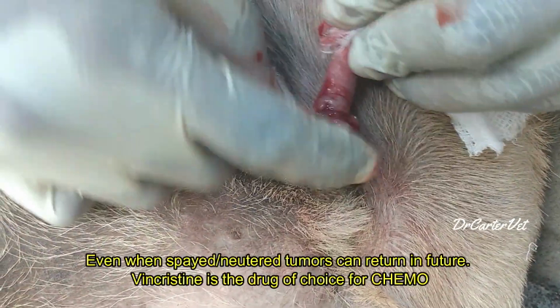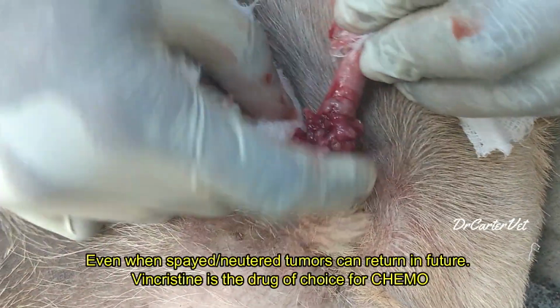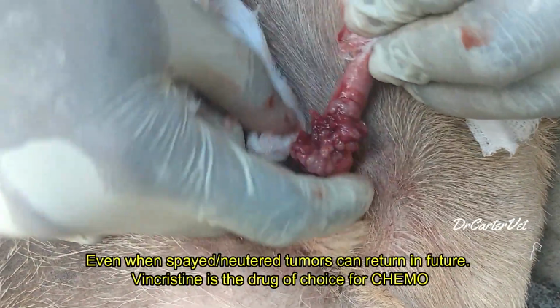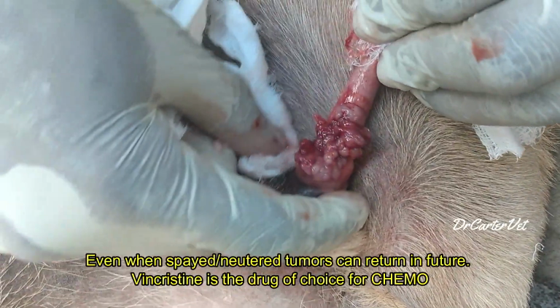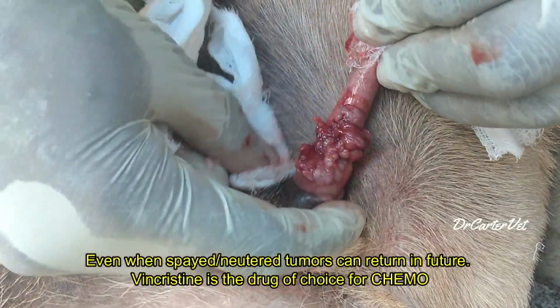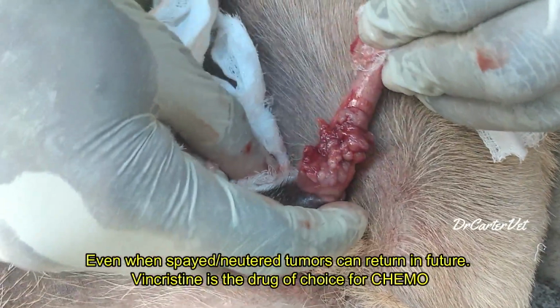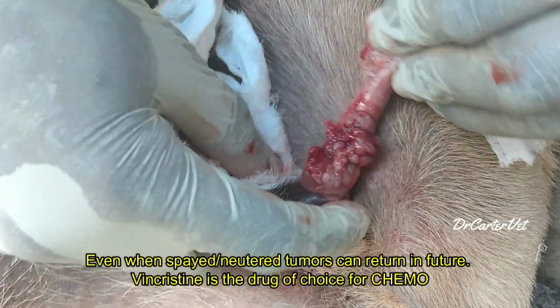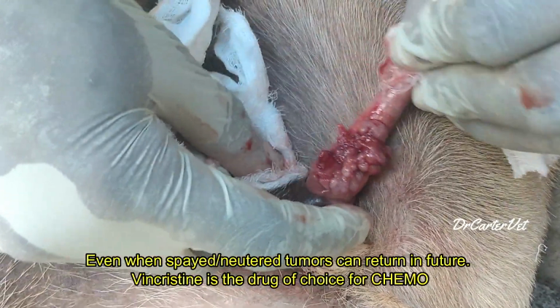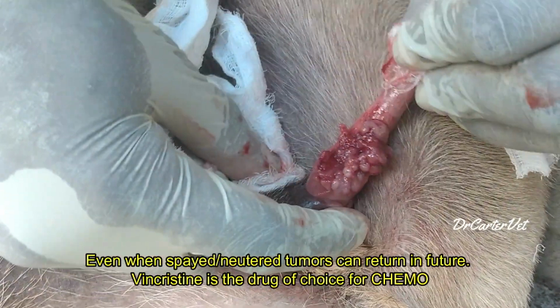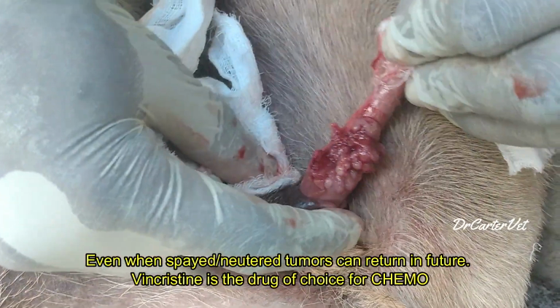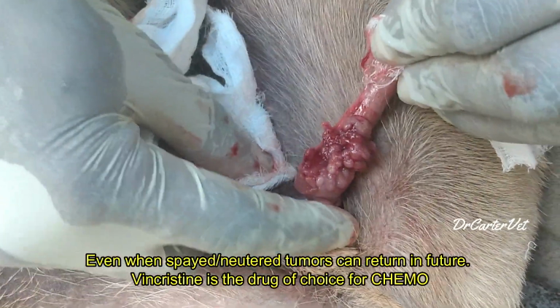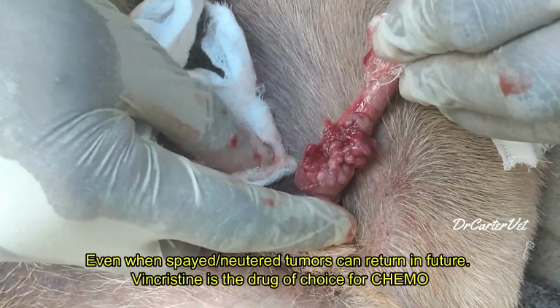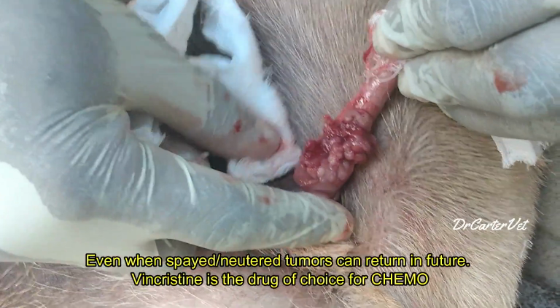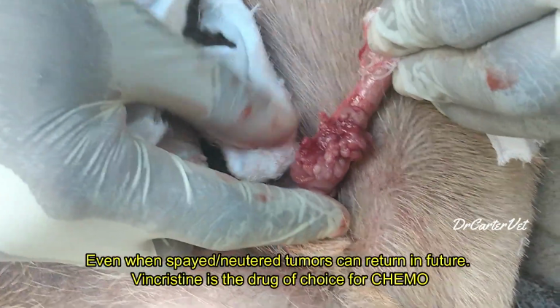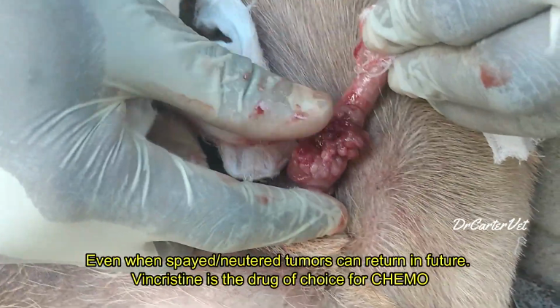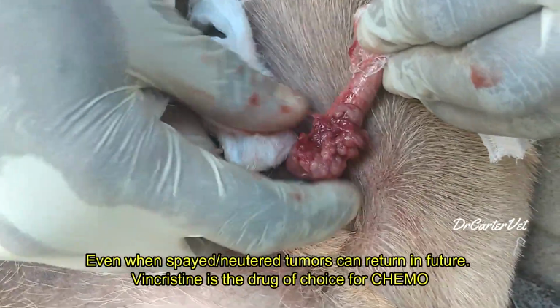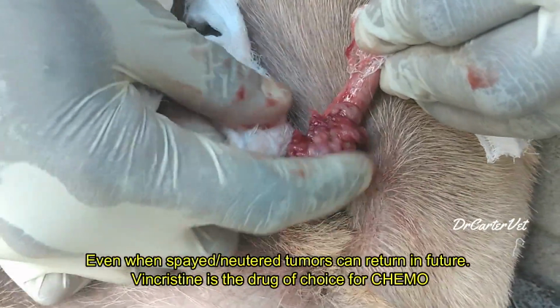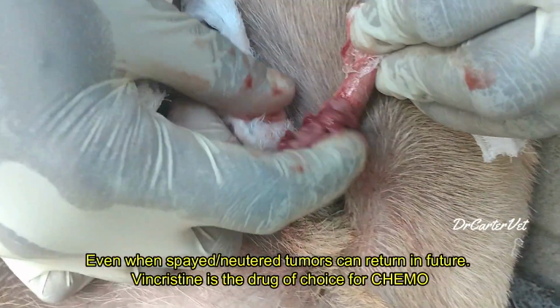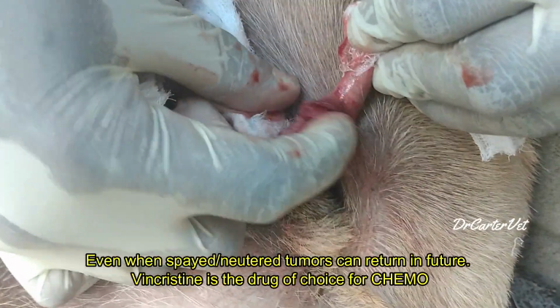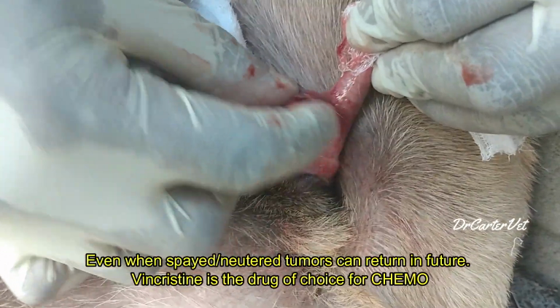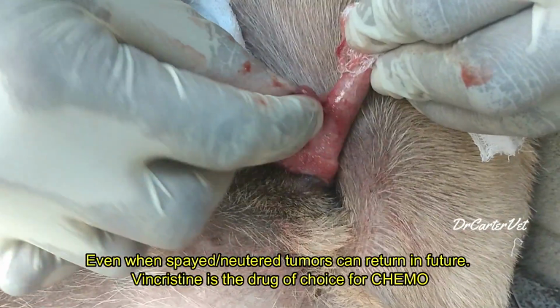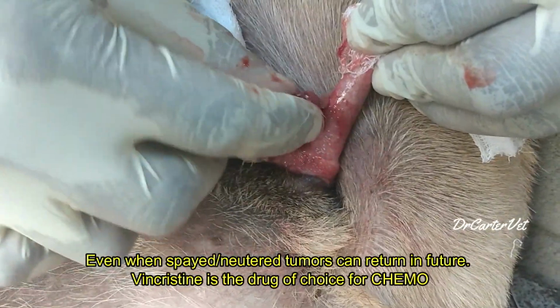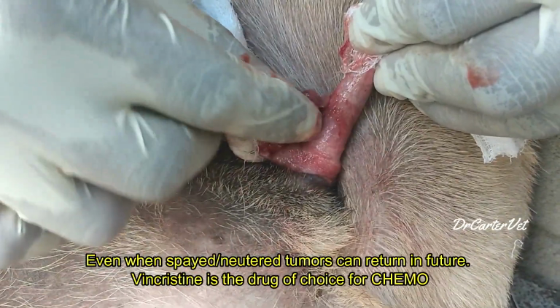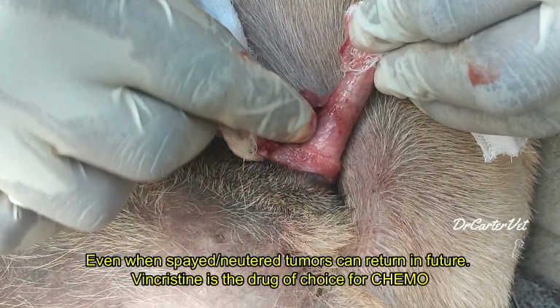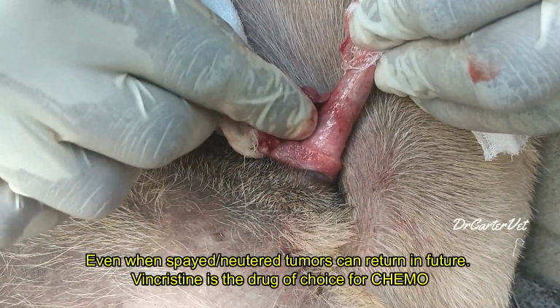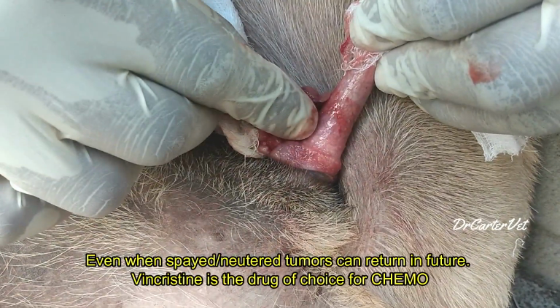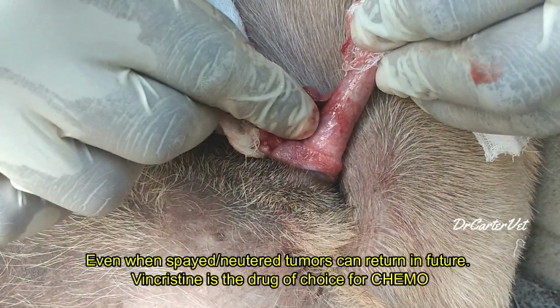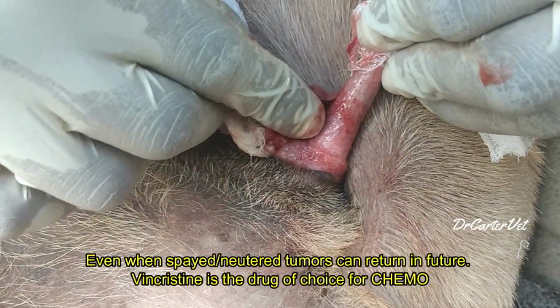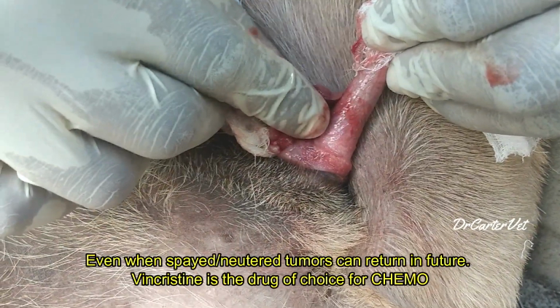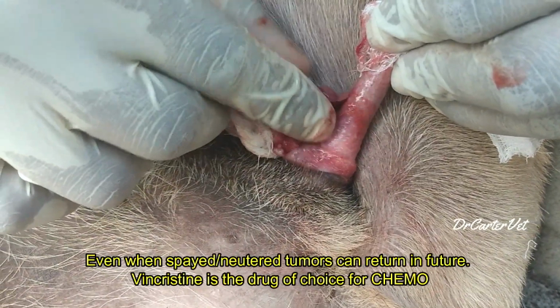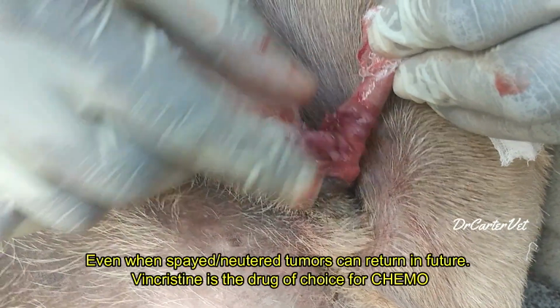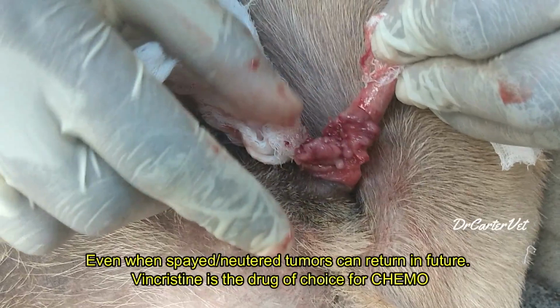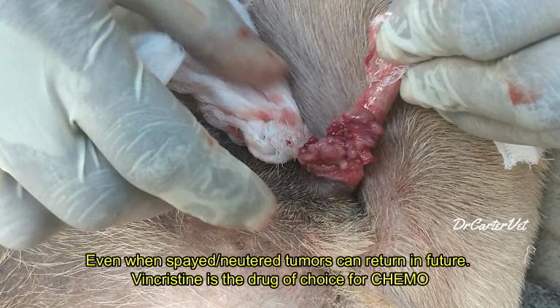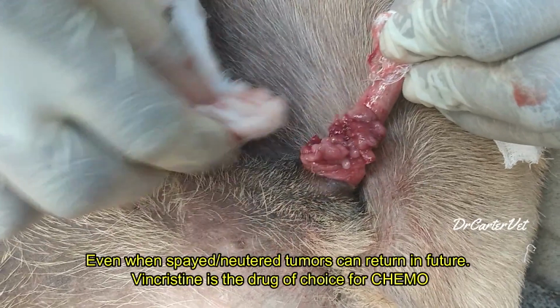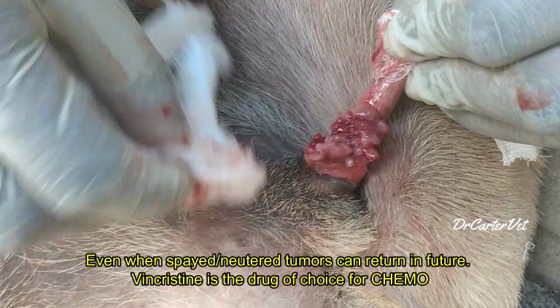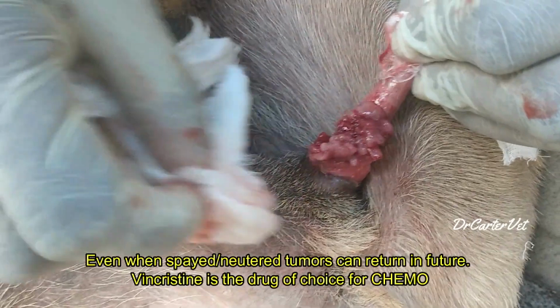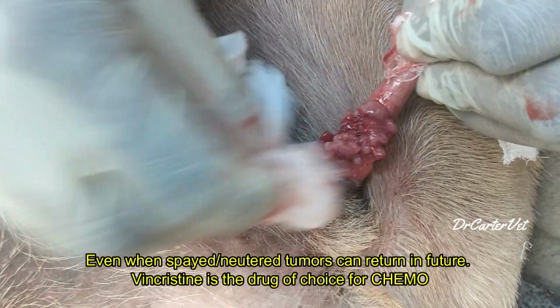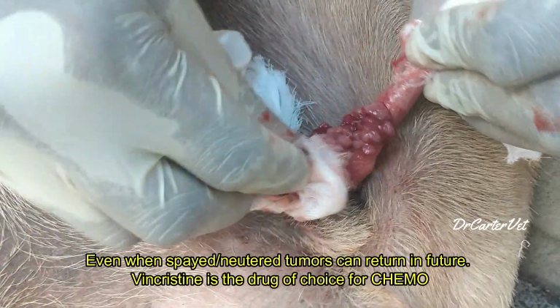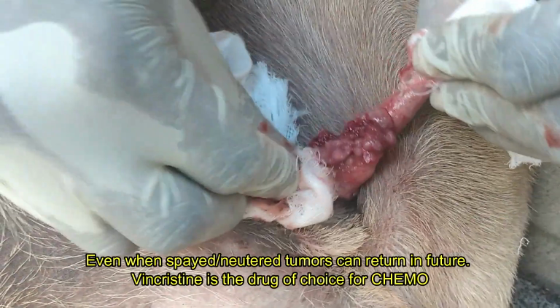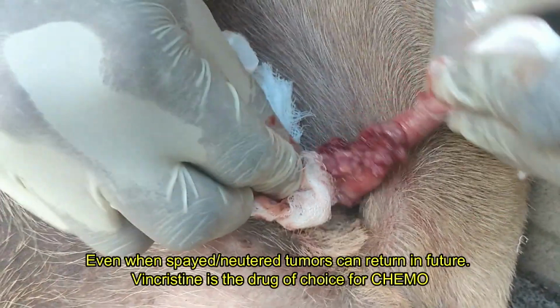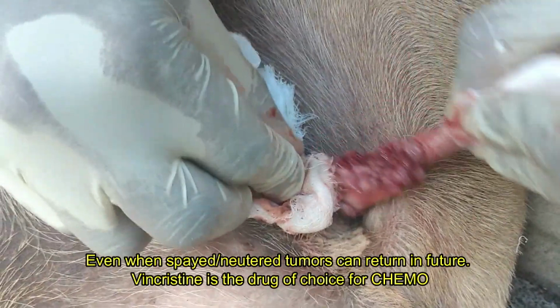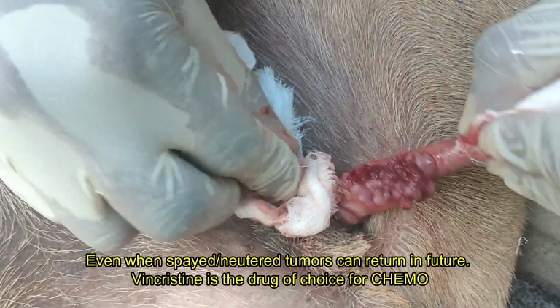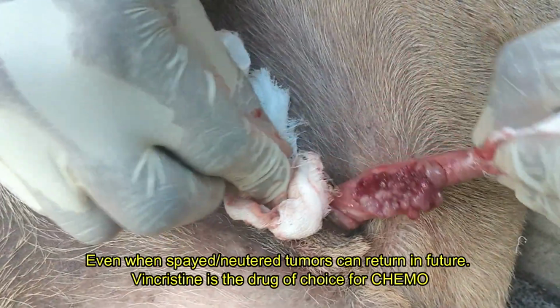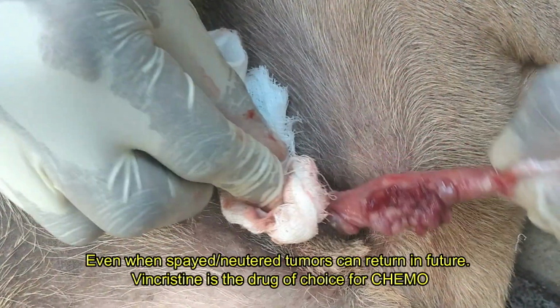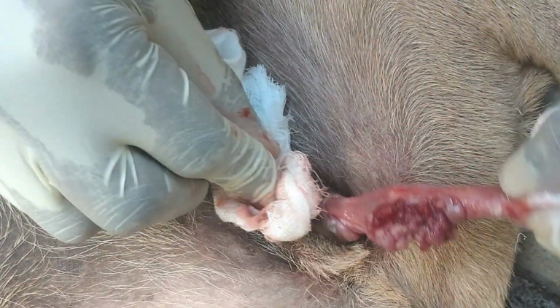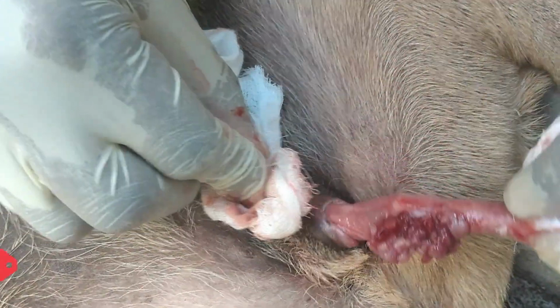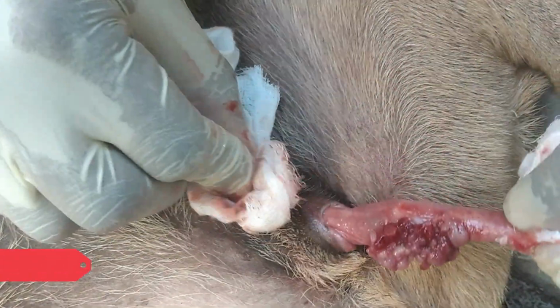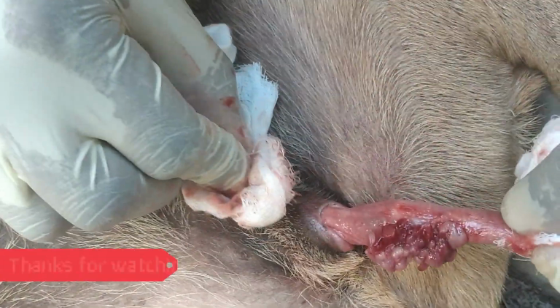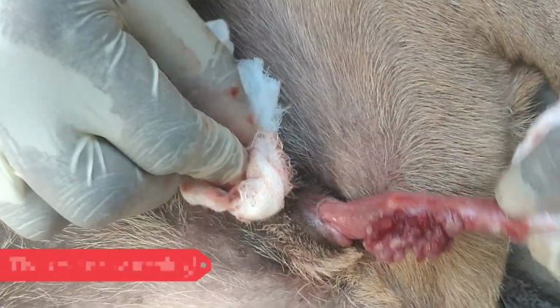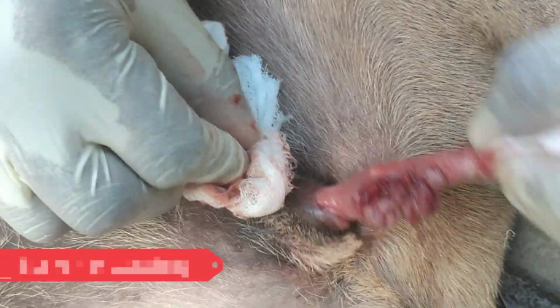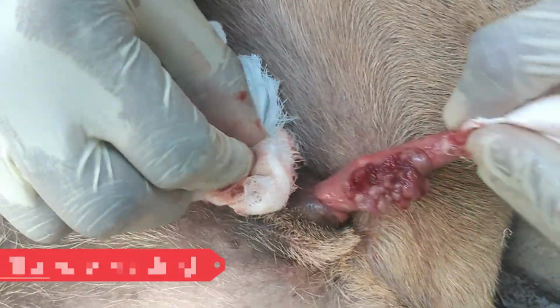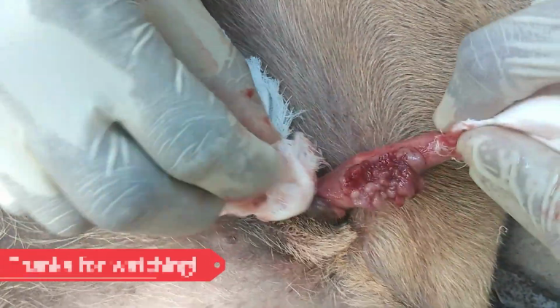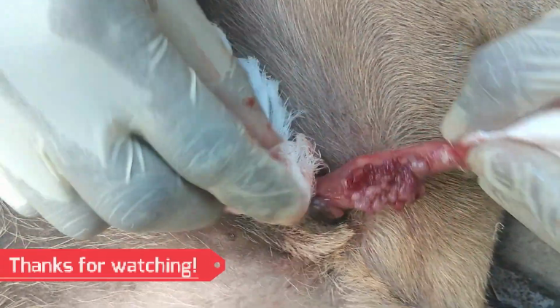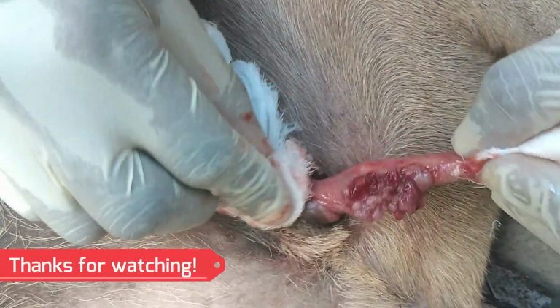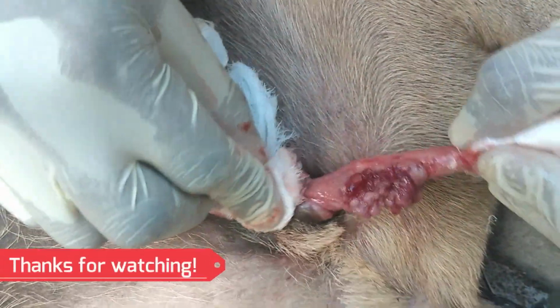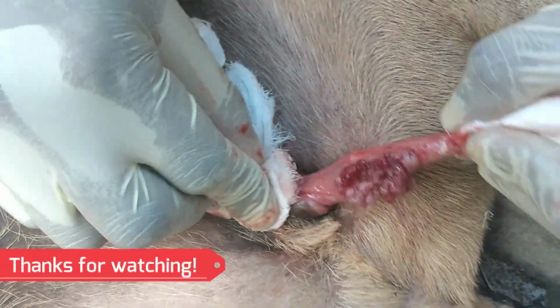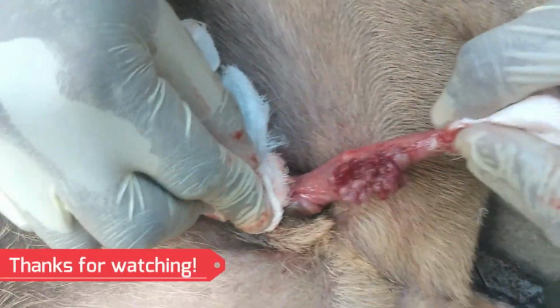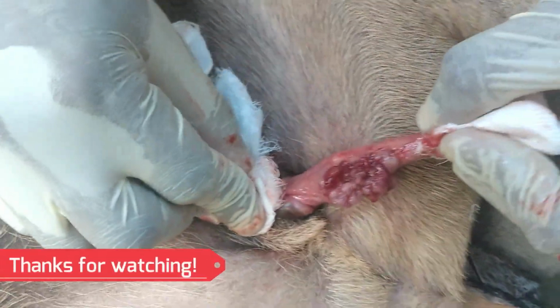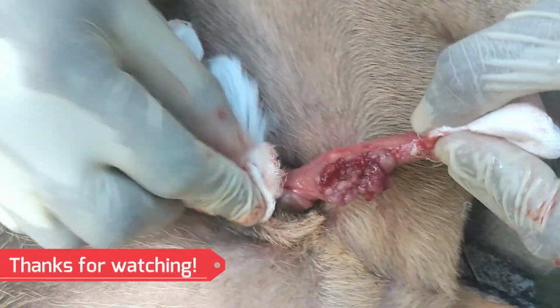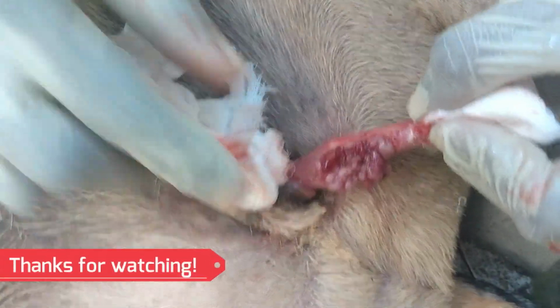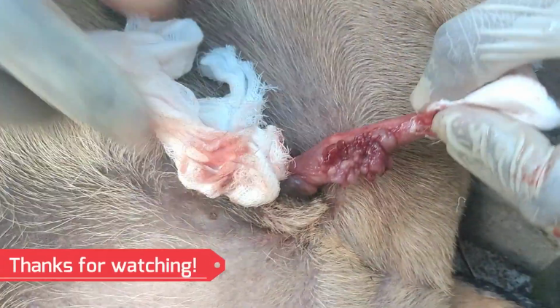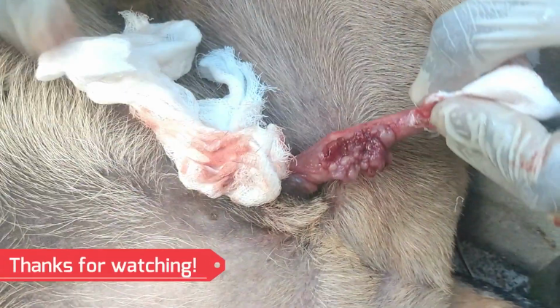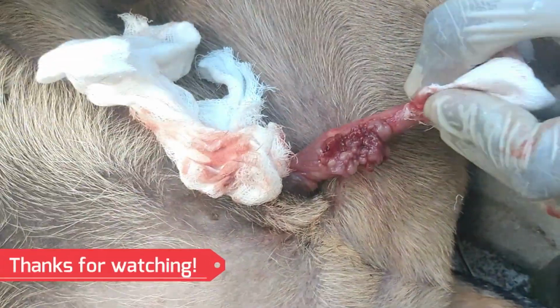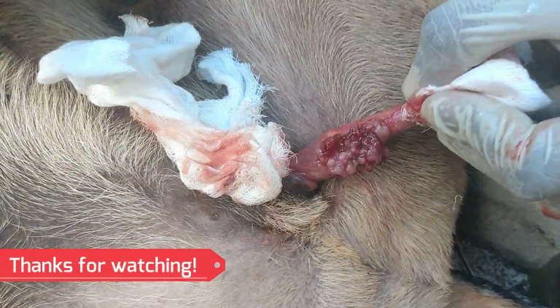Advanced TVT is normally treated with chemotherapy, sterilization, and sometimes surgical debulking of the tumors themselves.